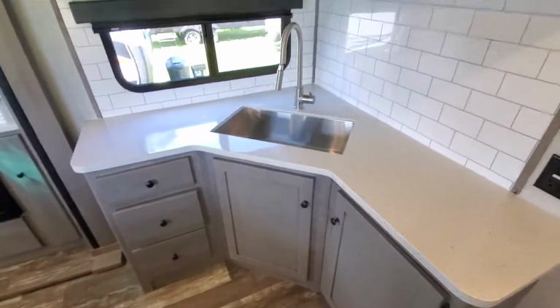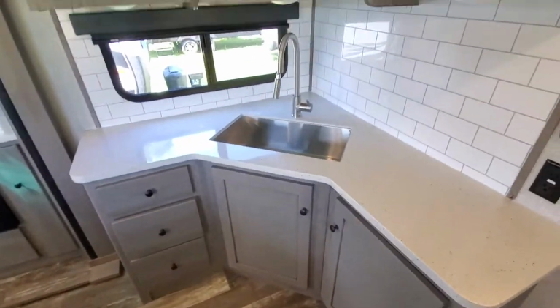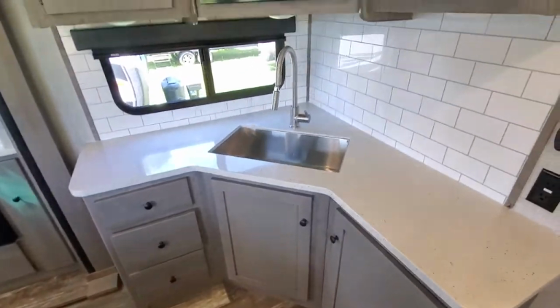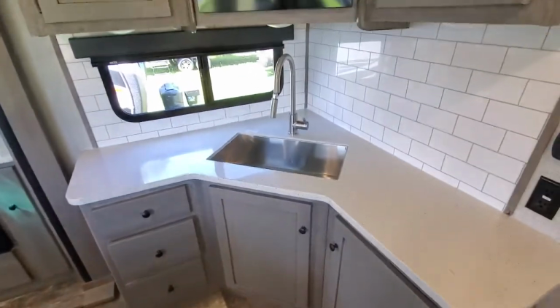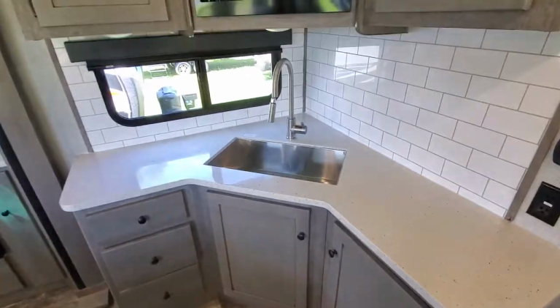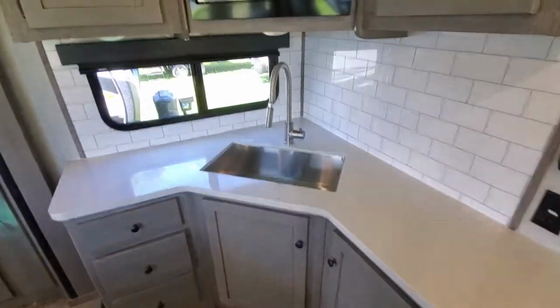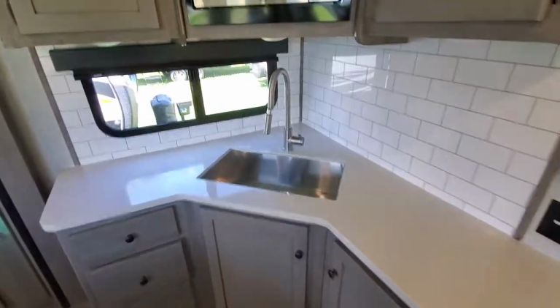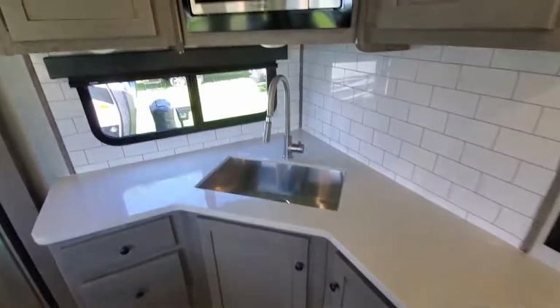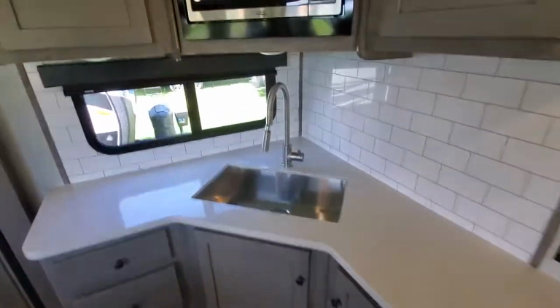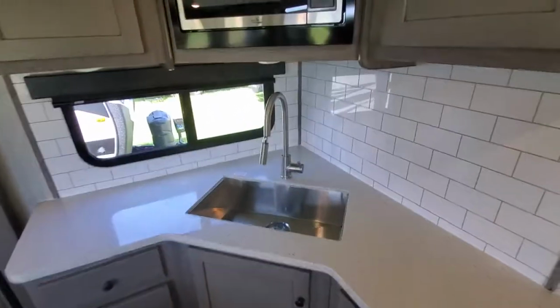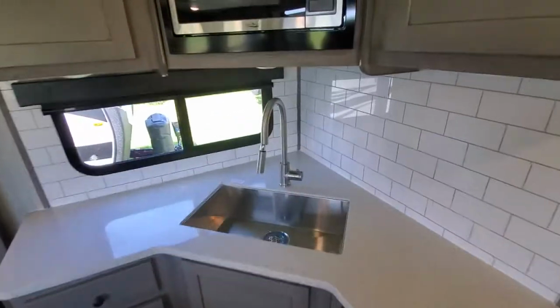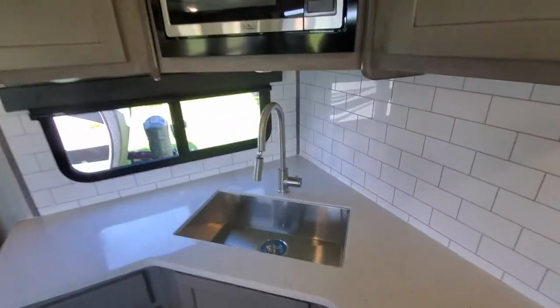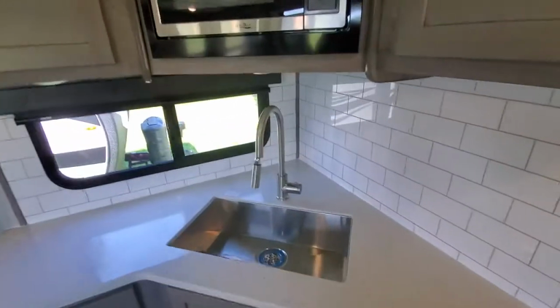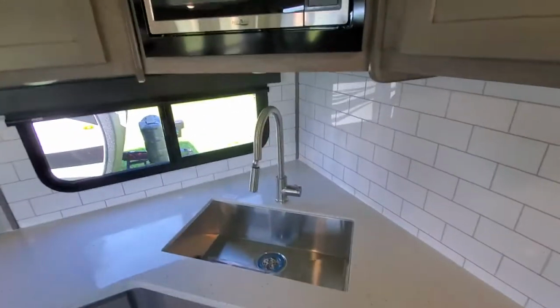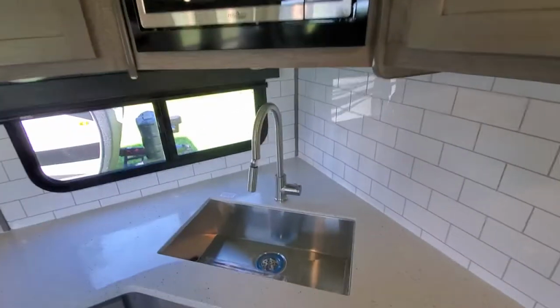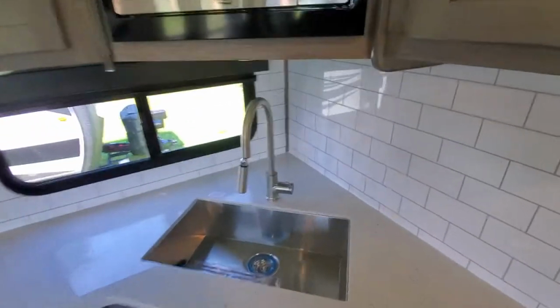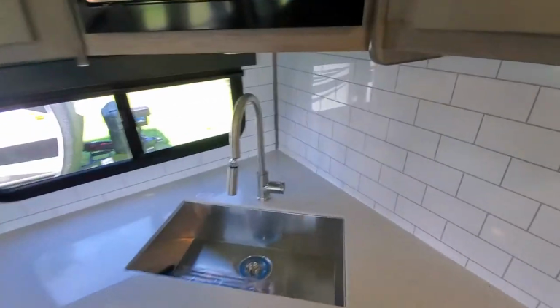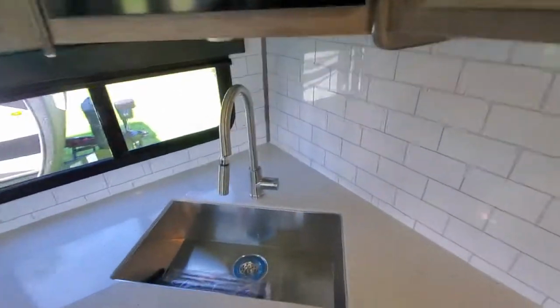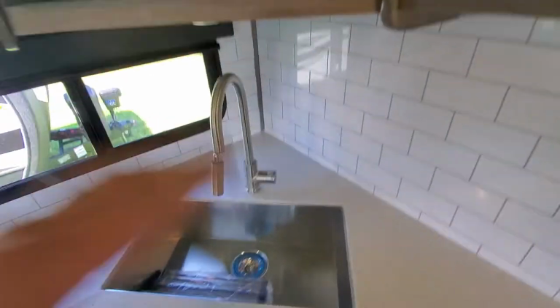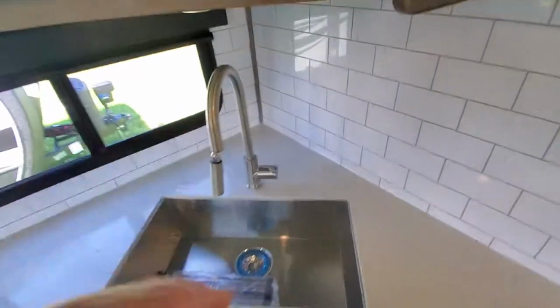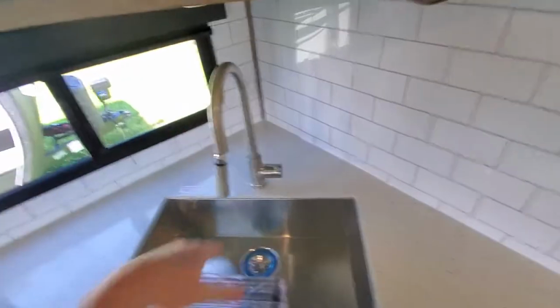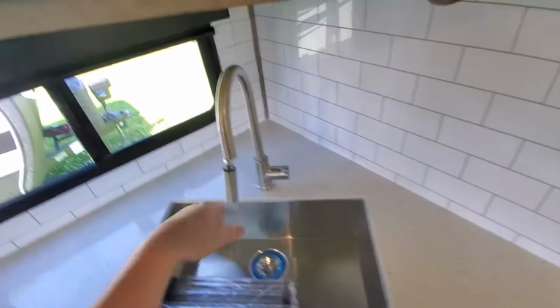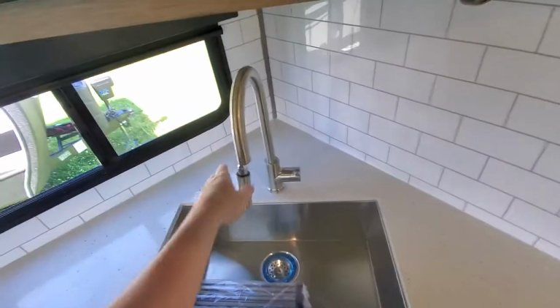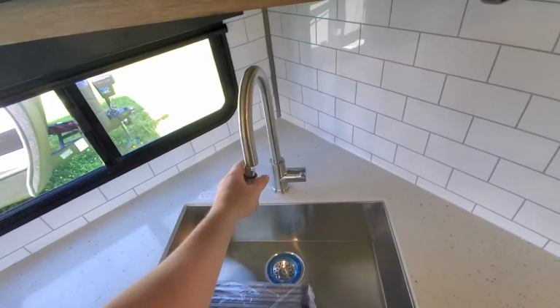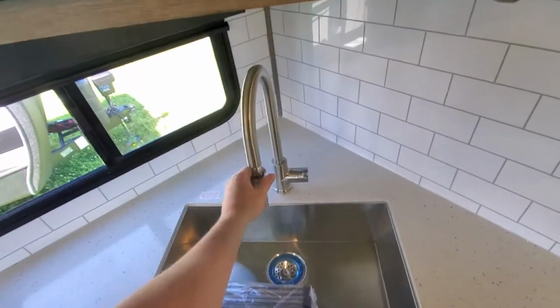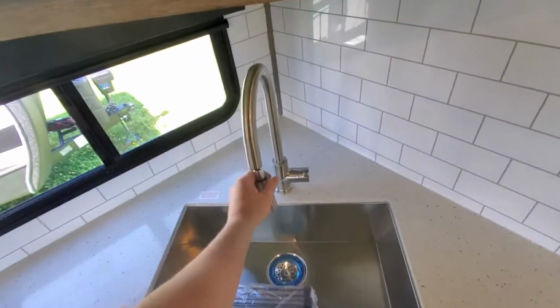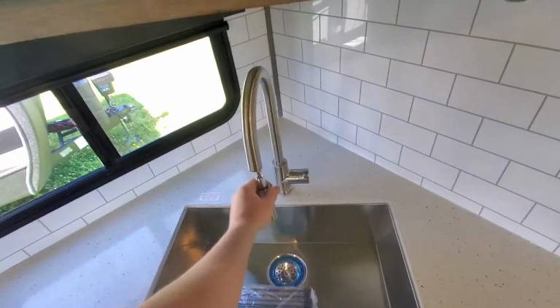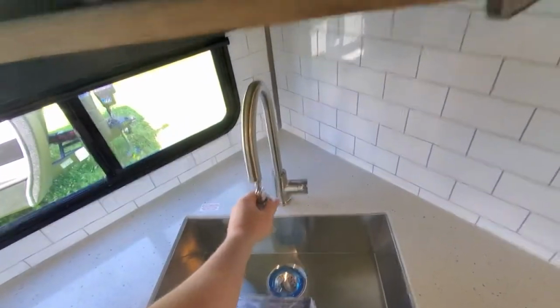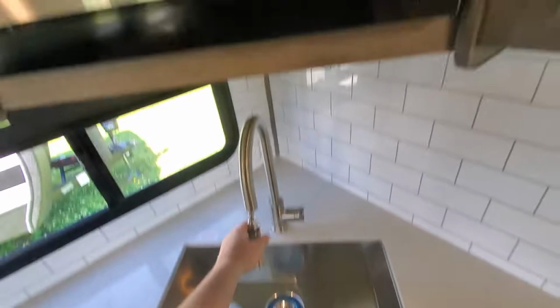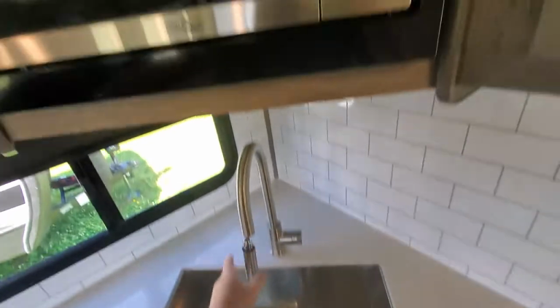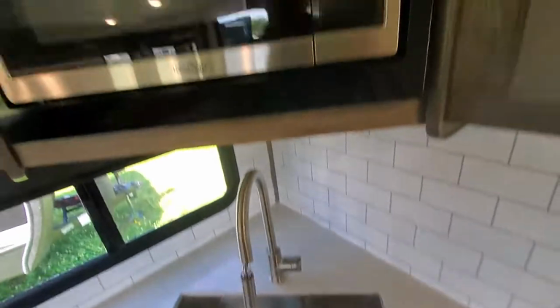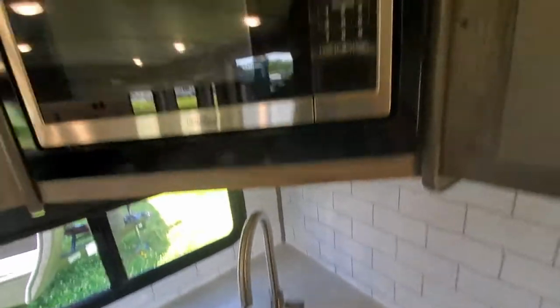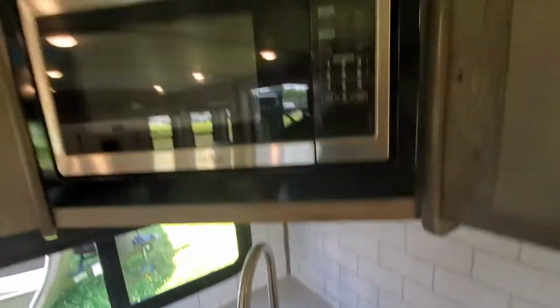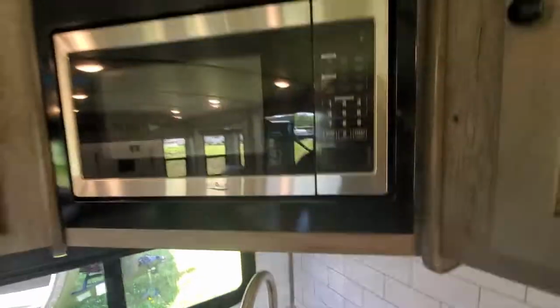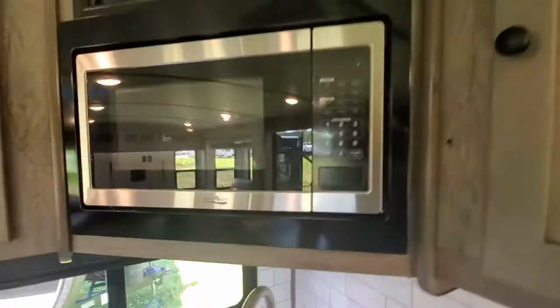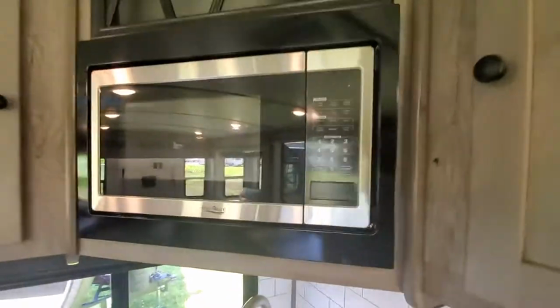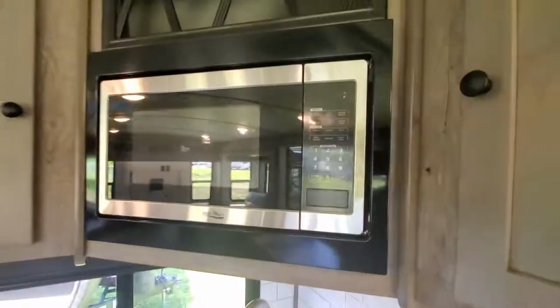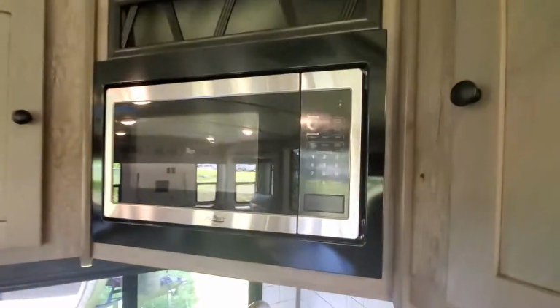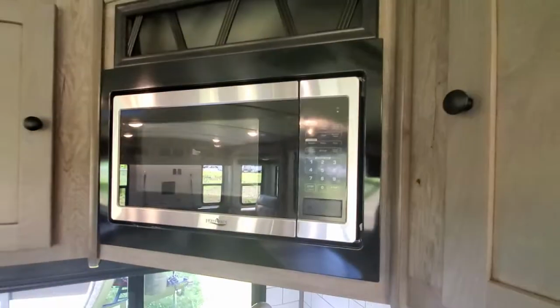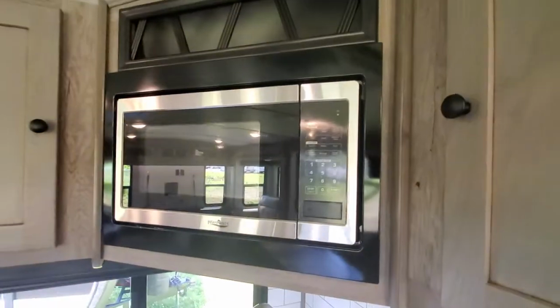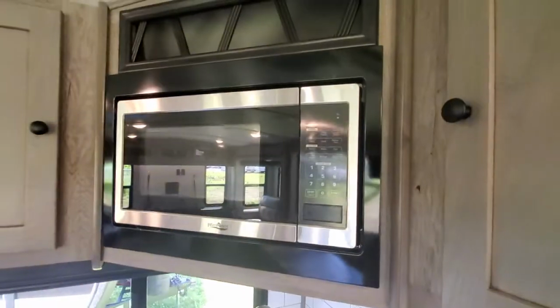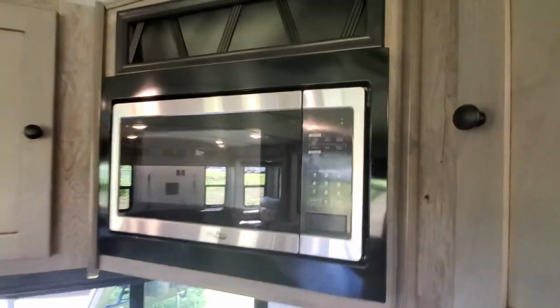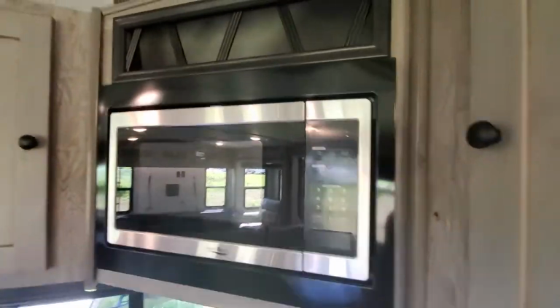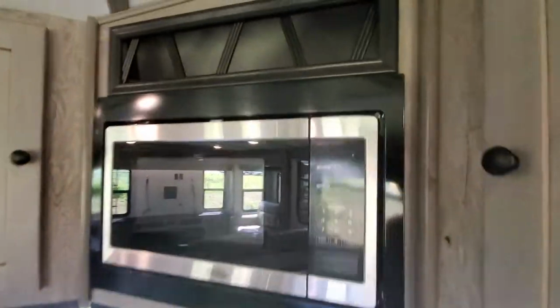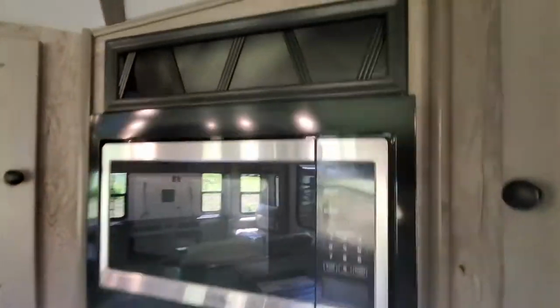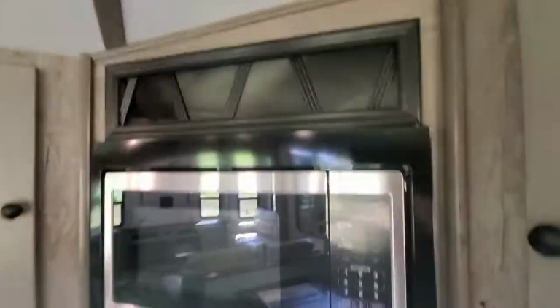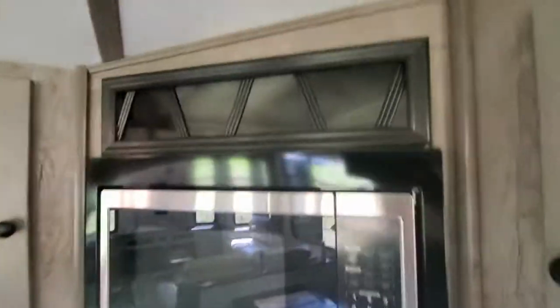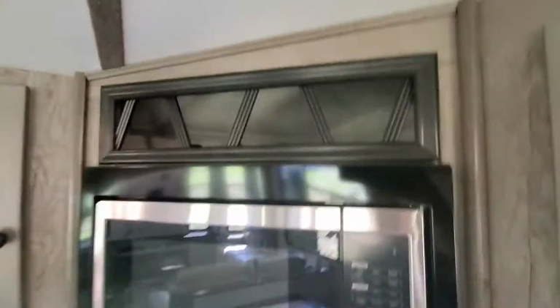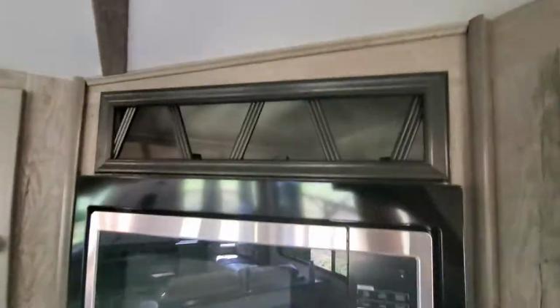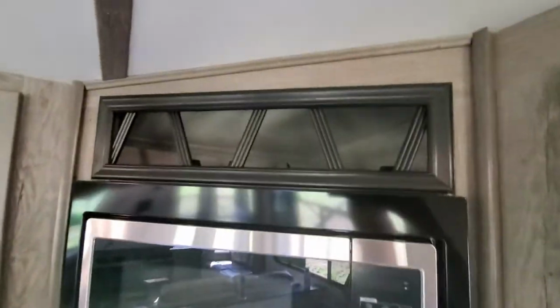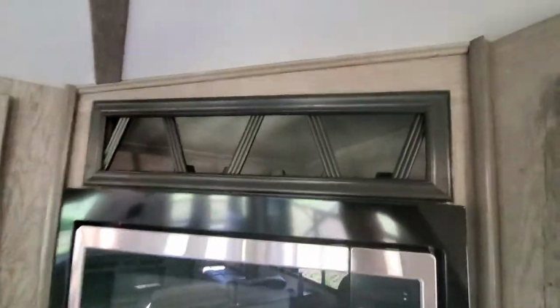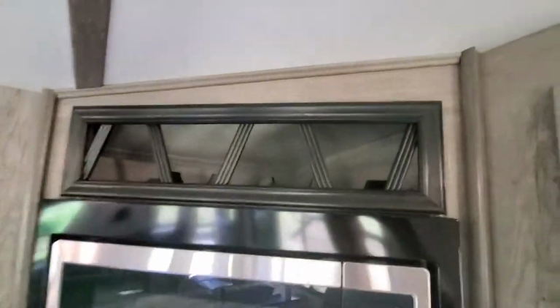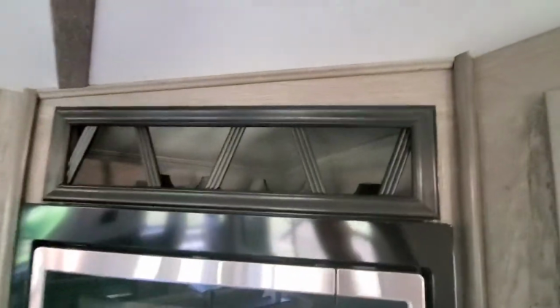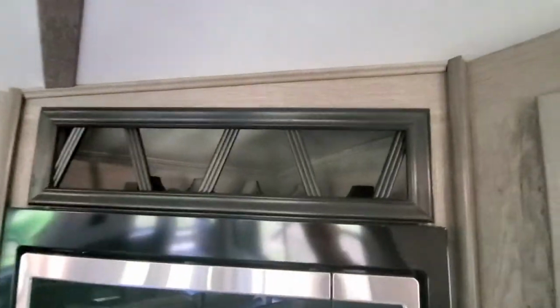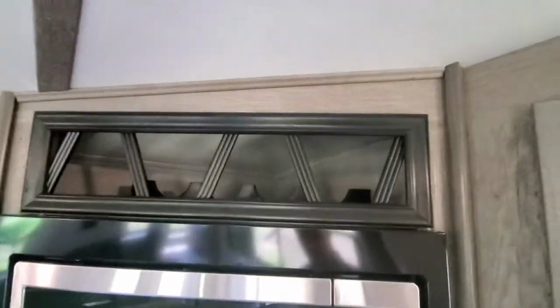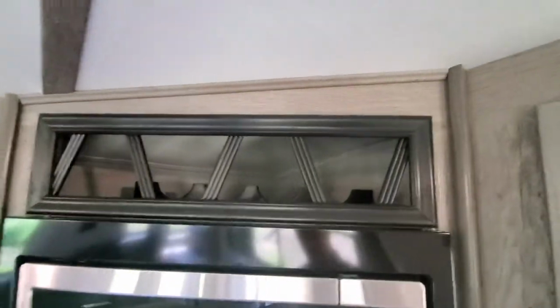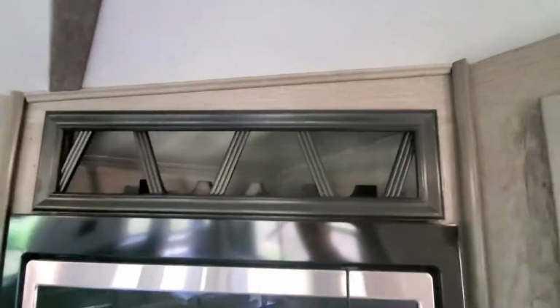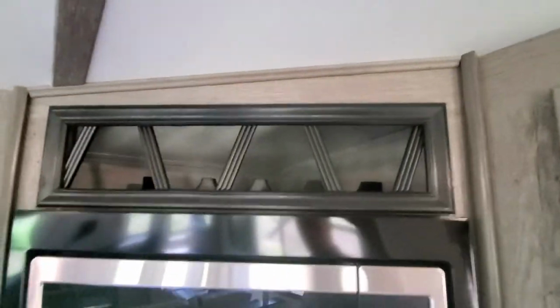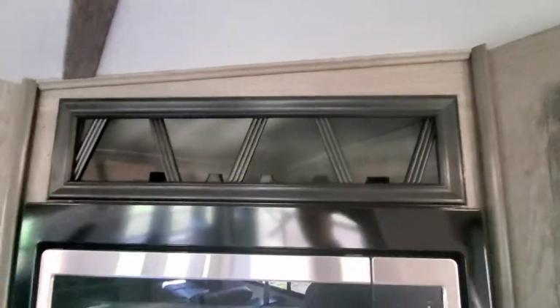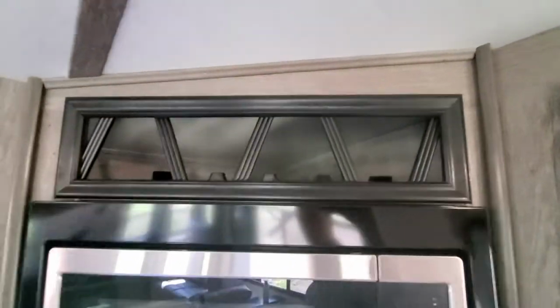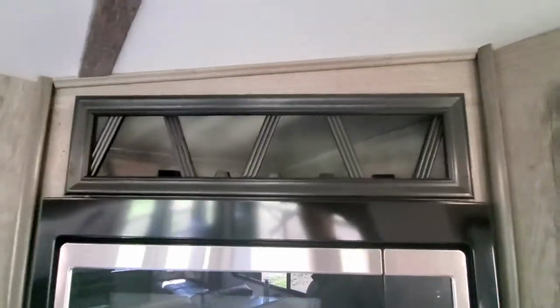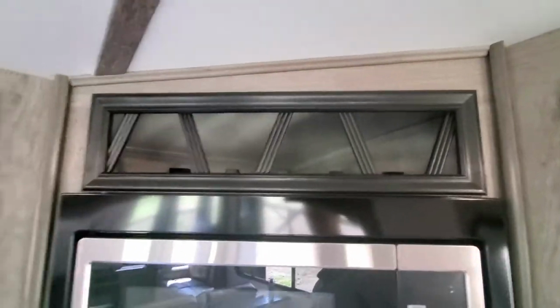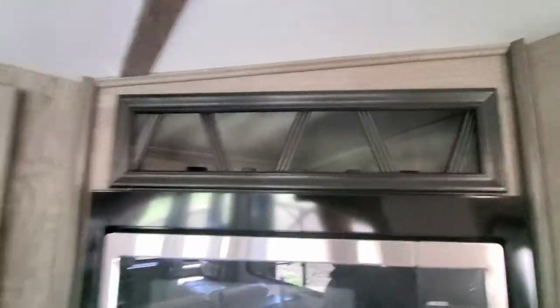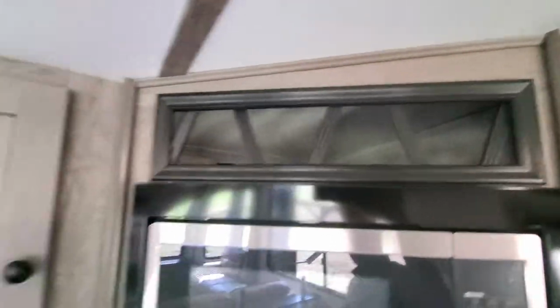Residential style sink and sprayer, big microwave, and a wine rack — look at that.